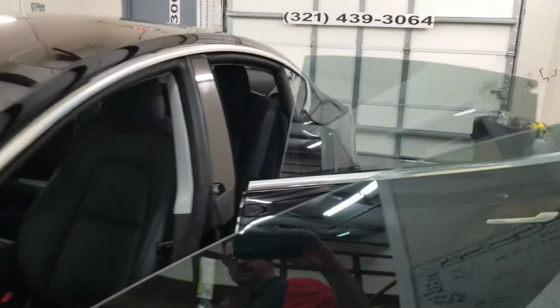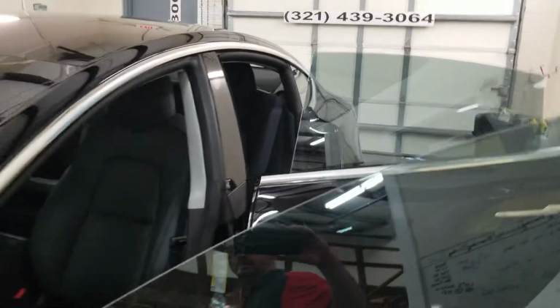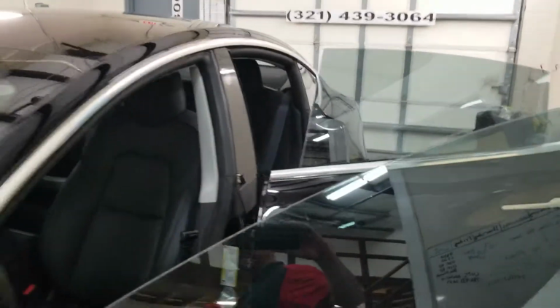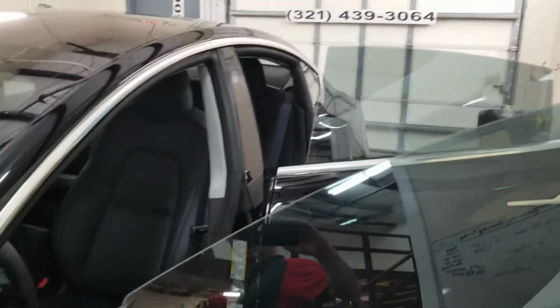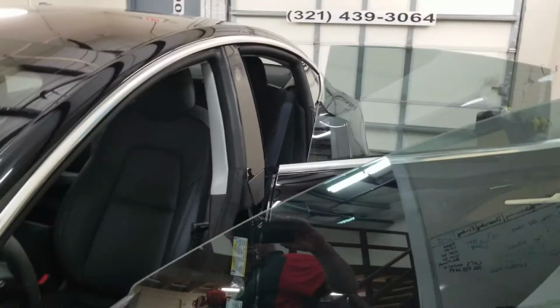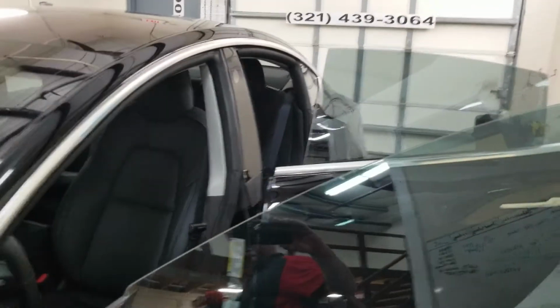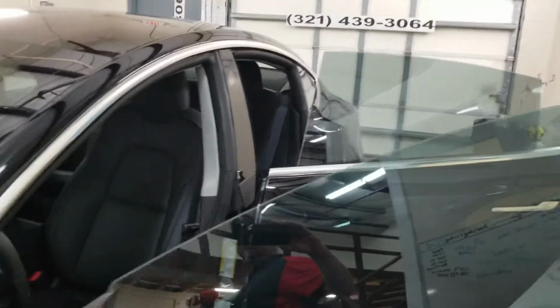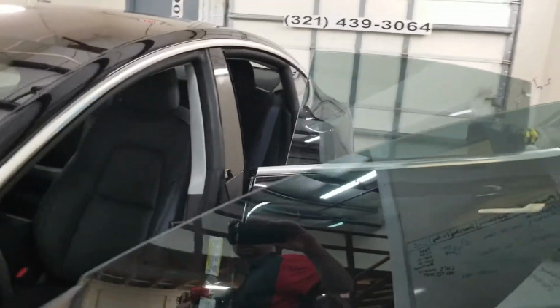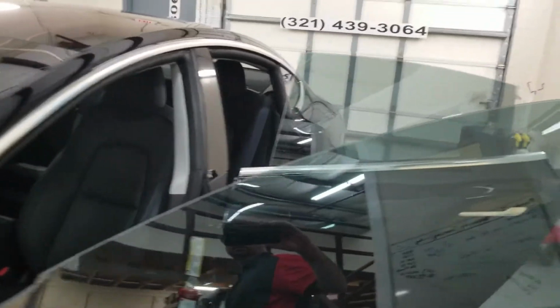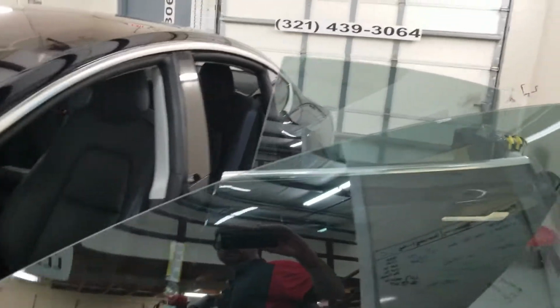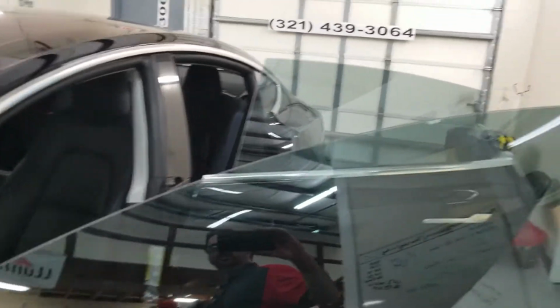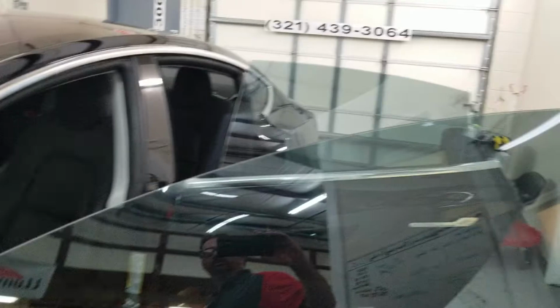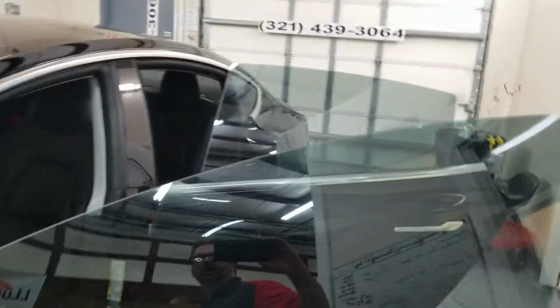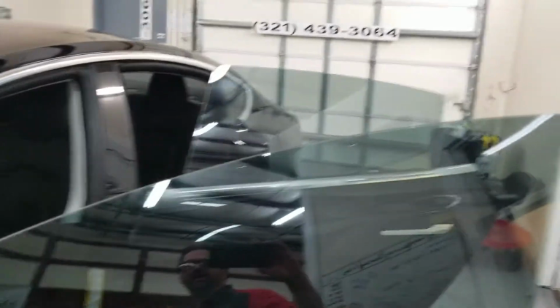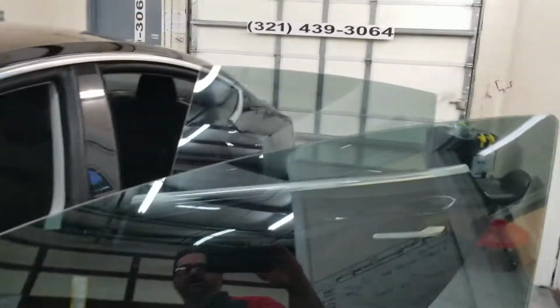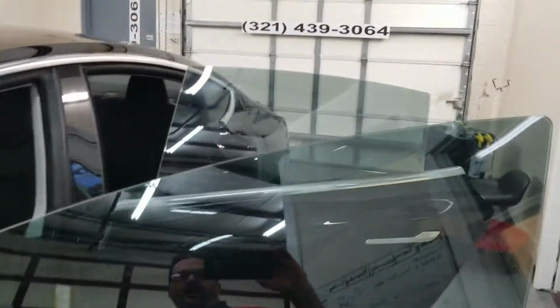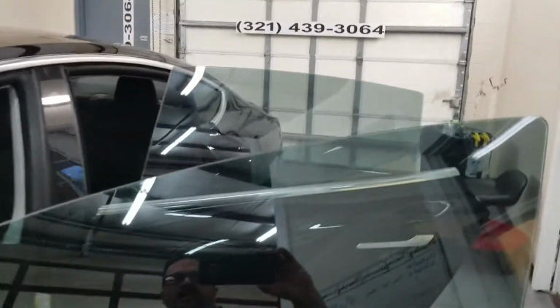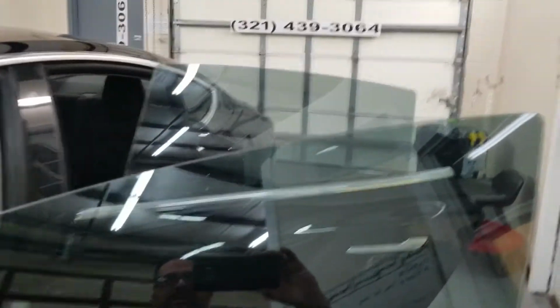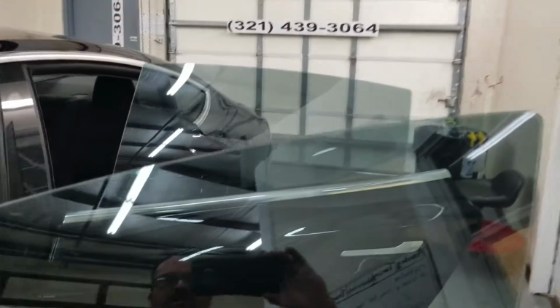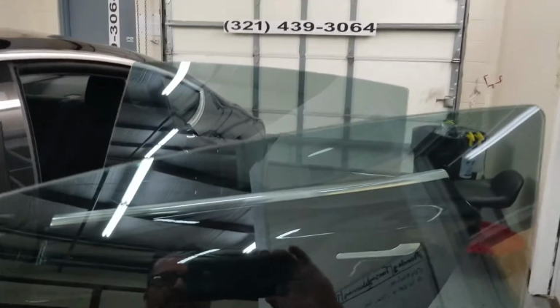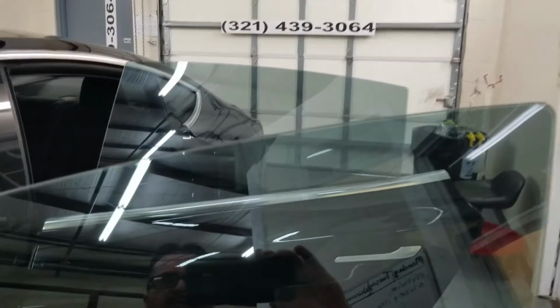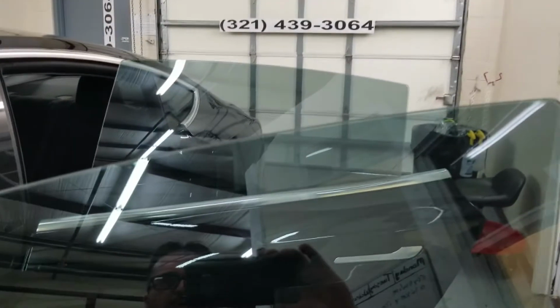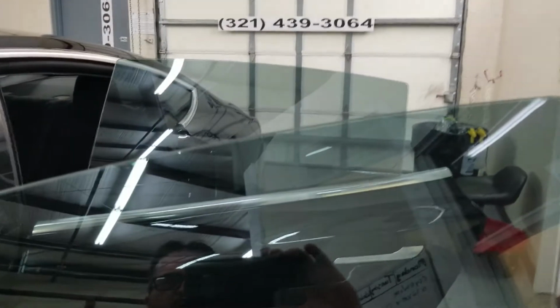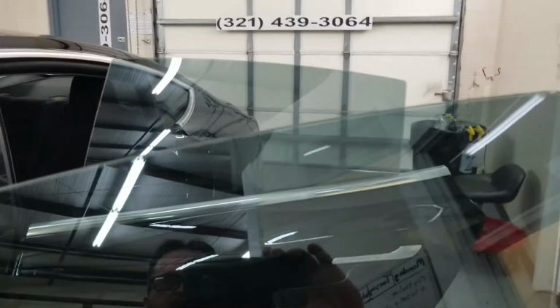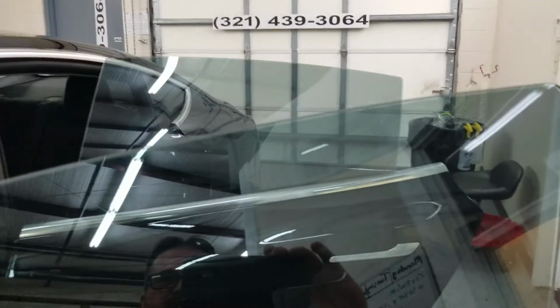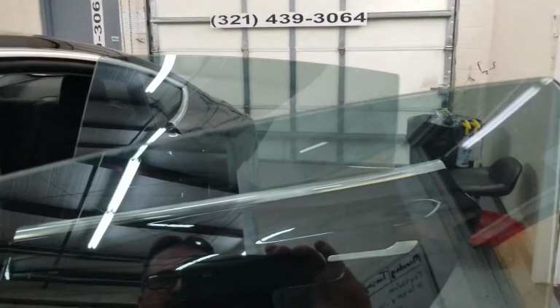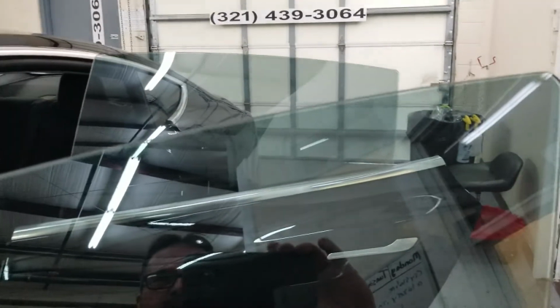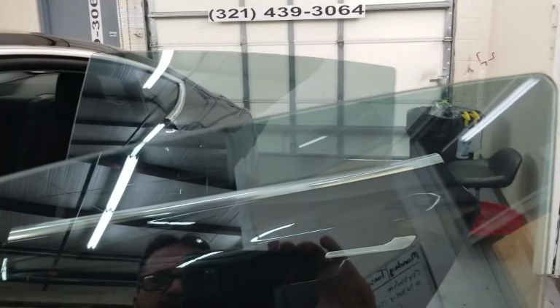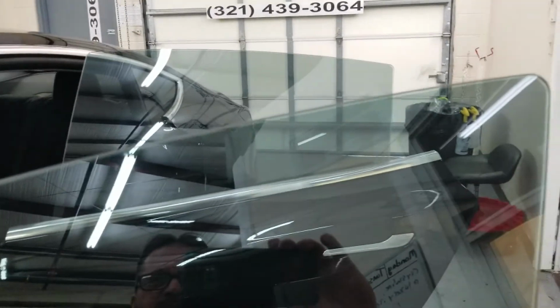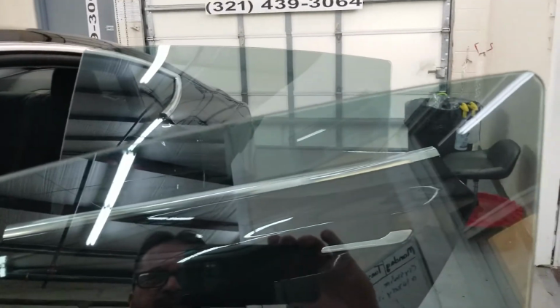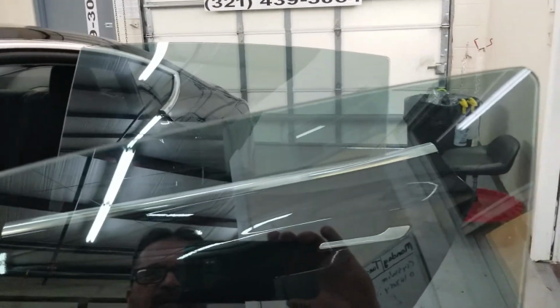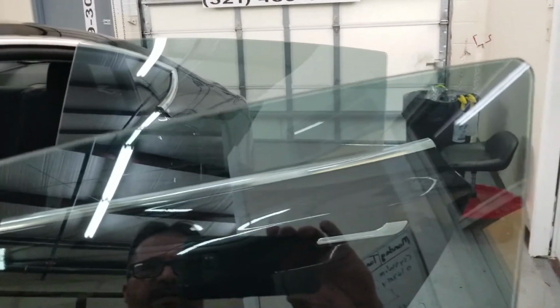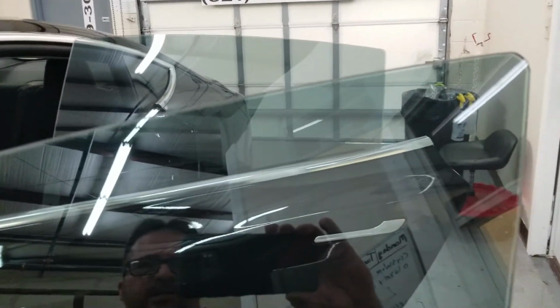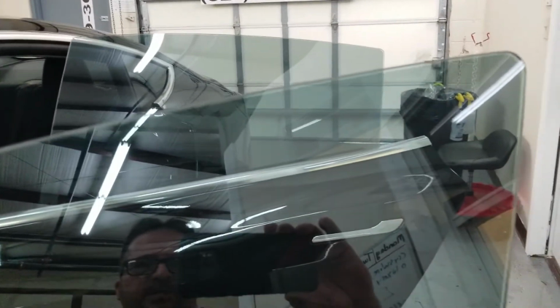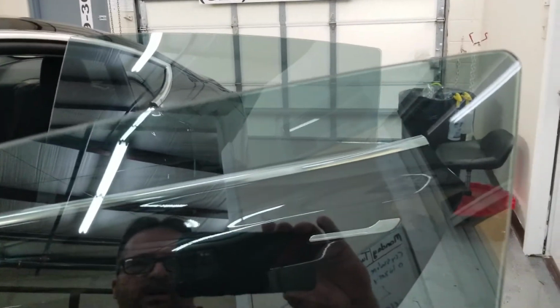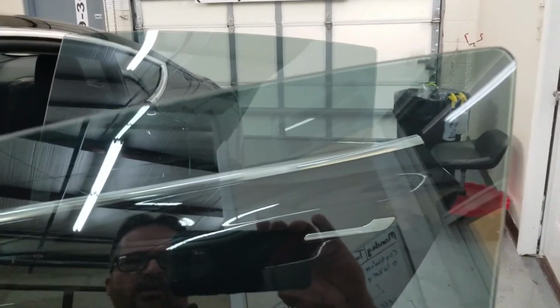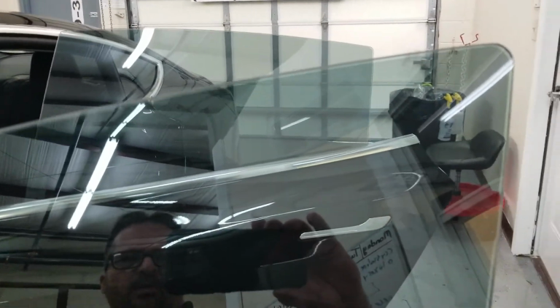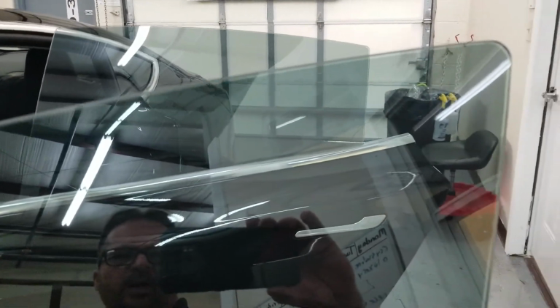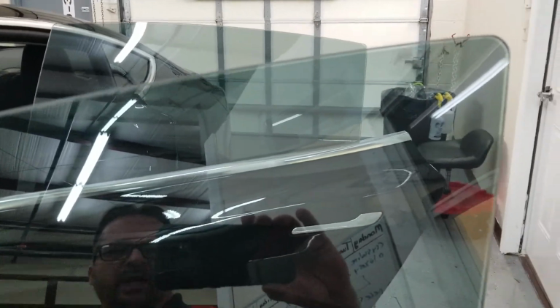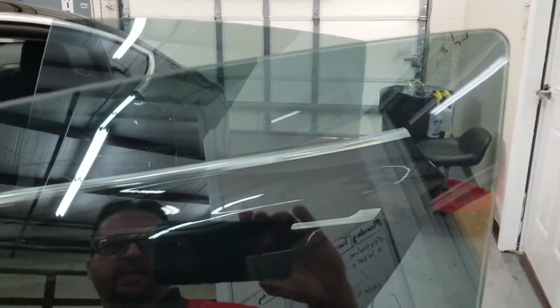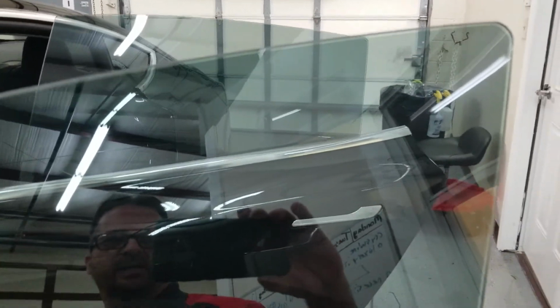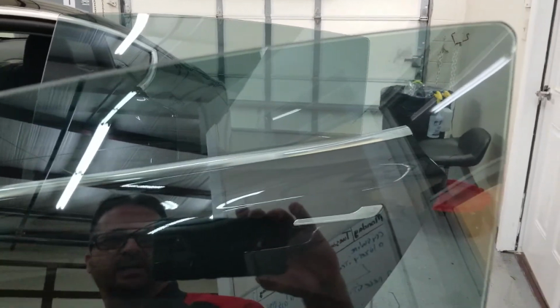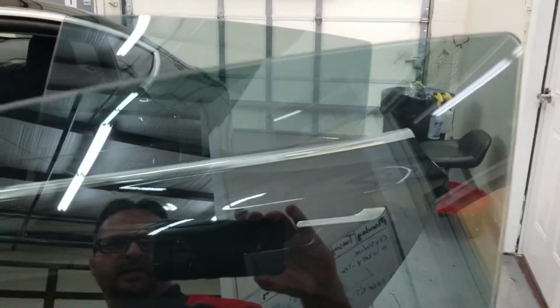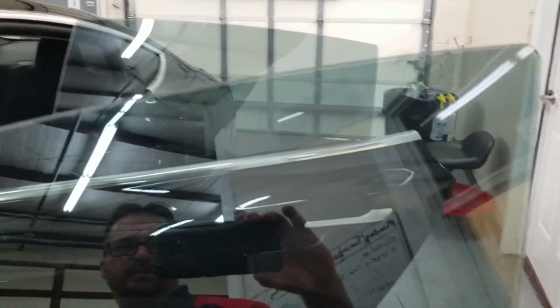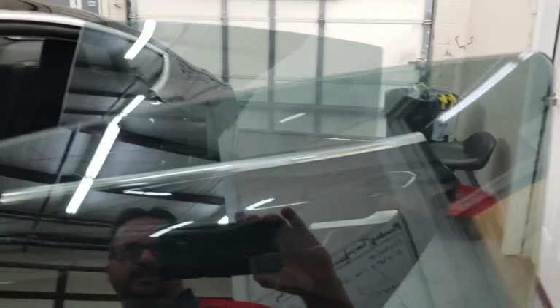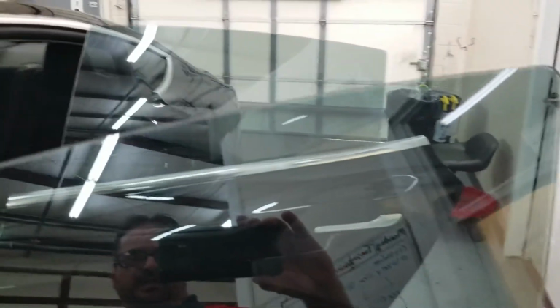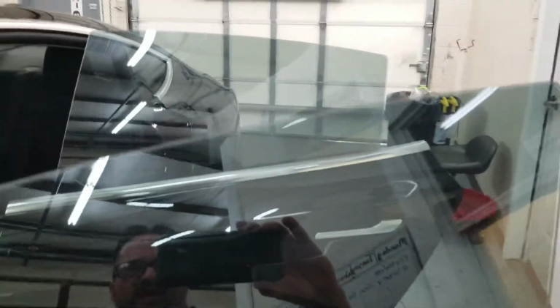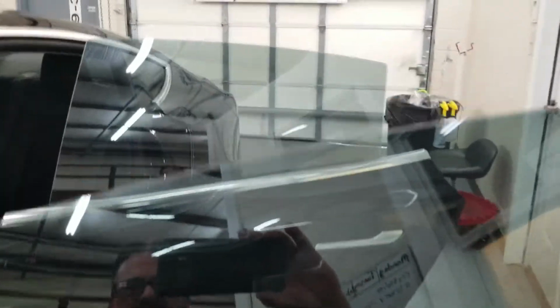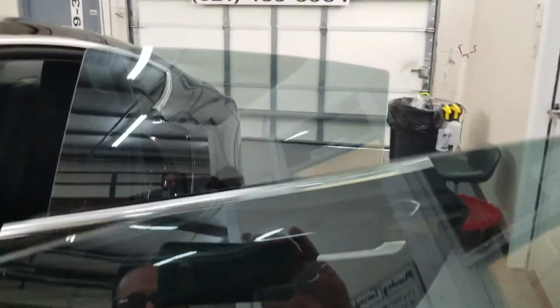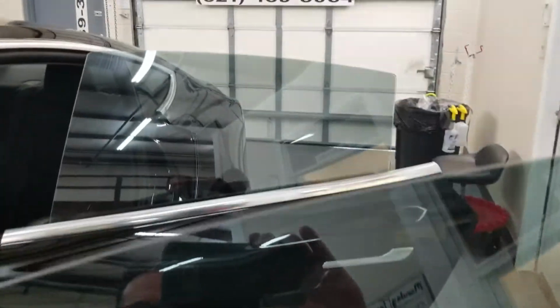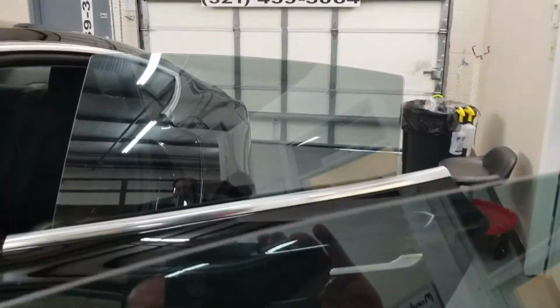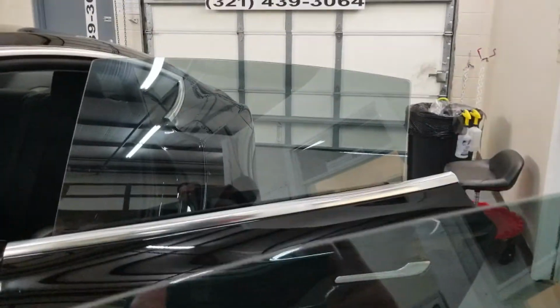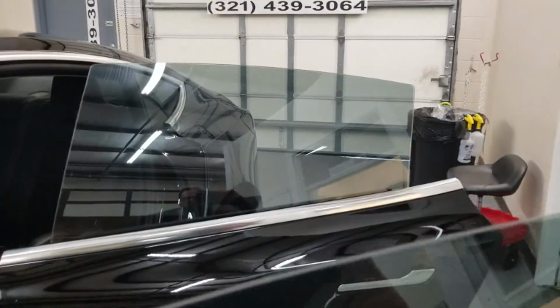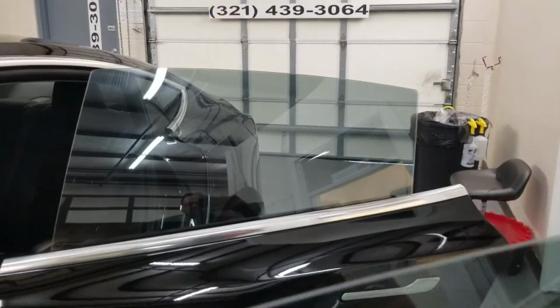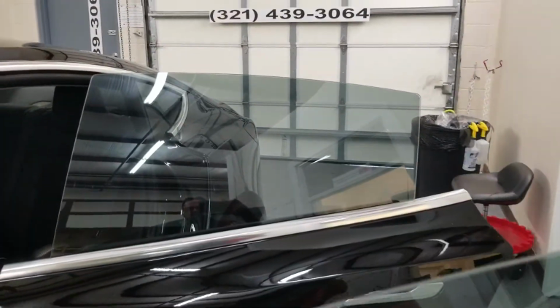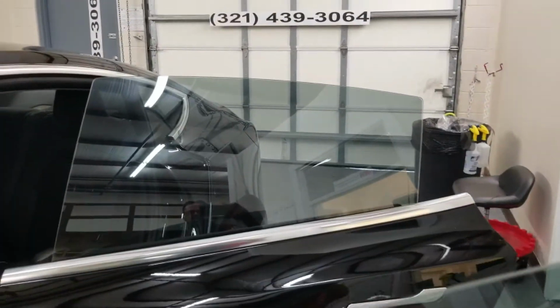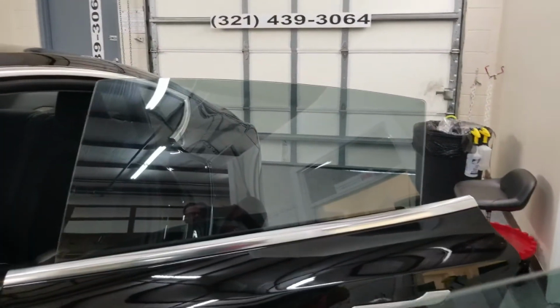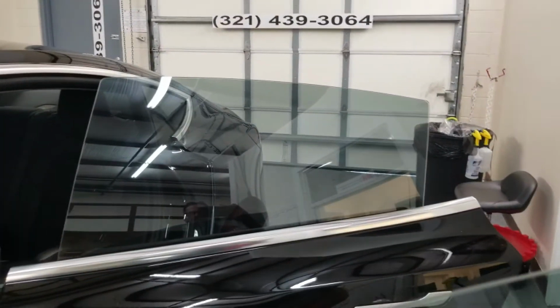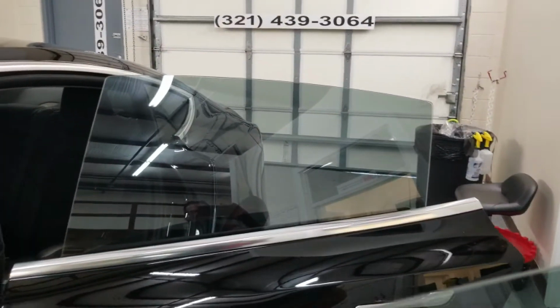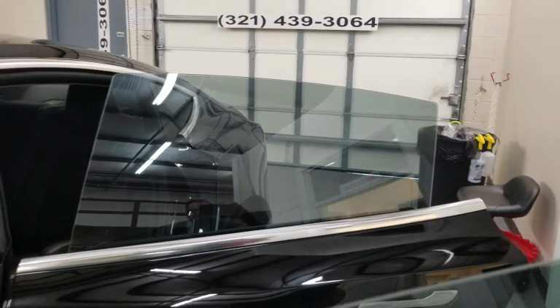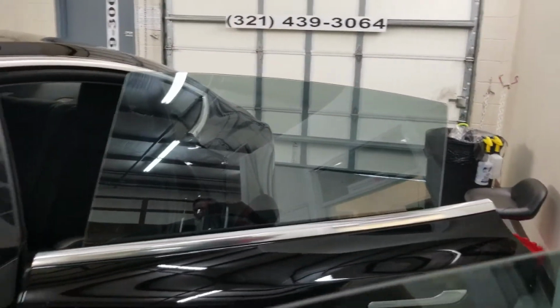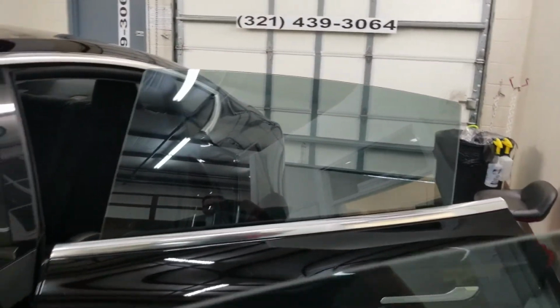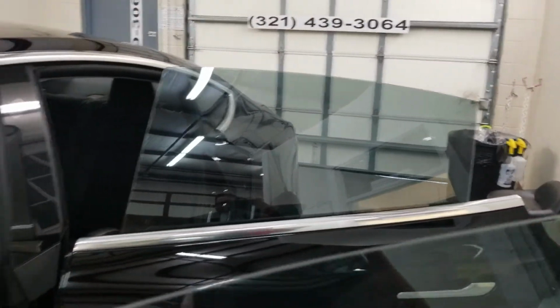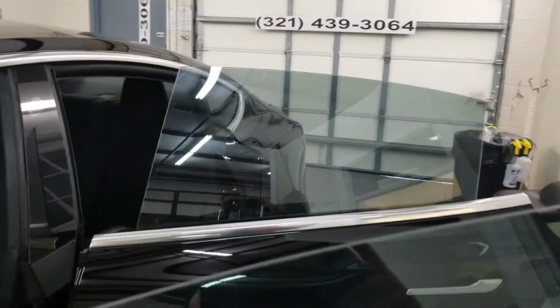As you can see, we do micro edging on the doors — that means the tint goes all the way to the edge of the glass, so there's no gap.